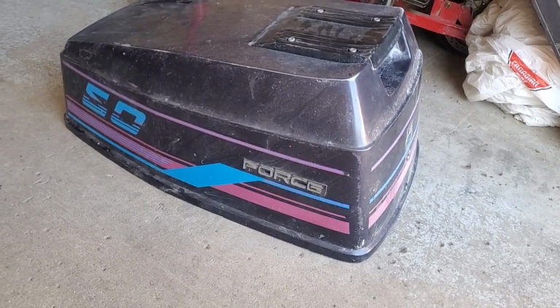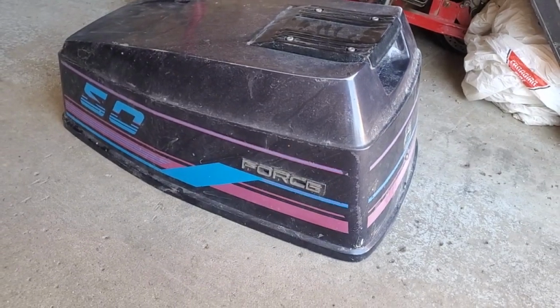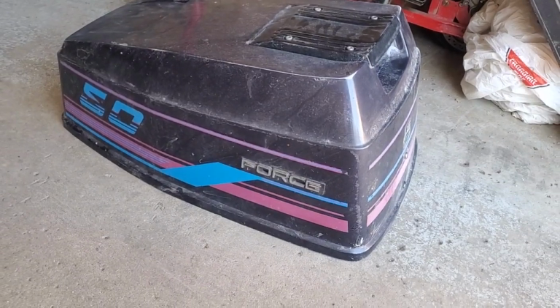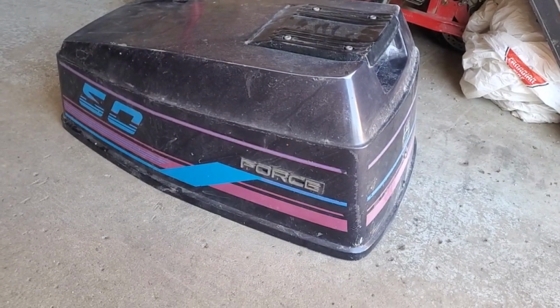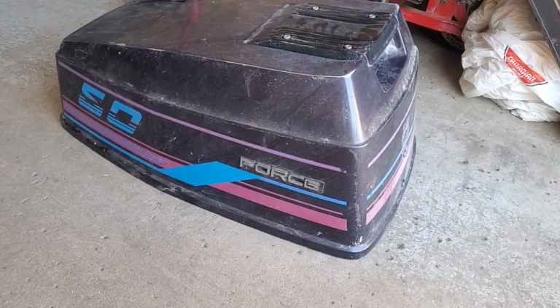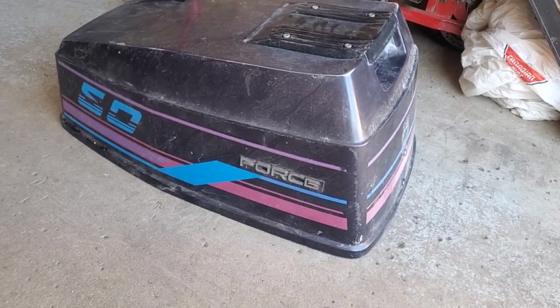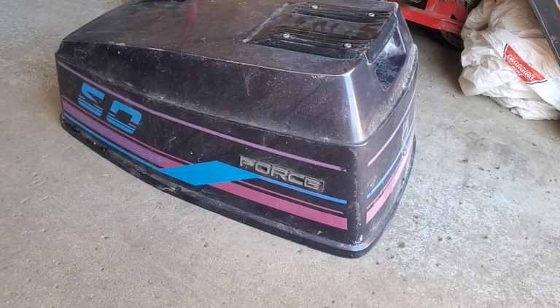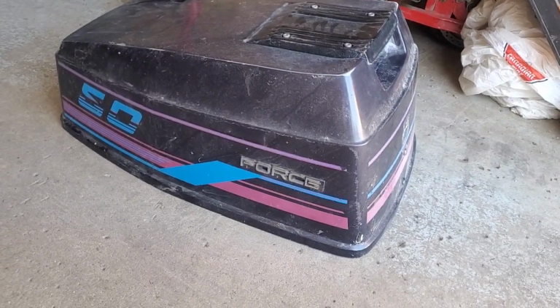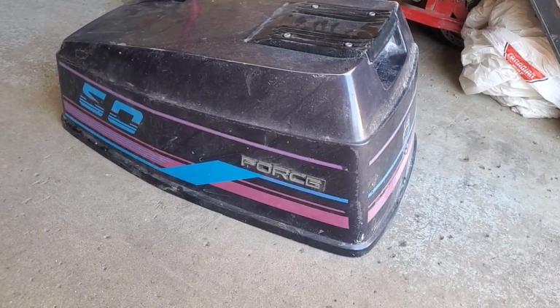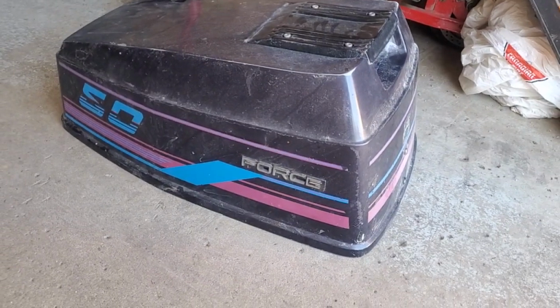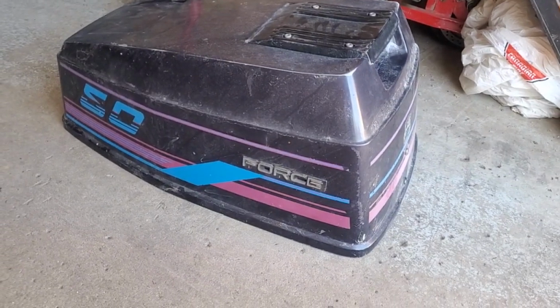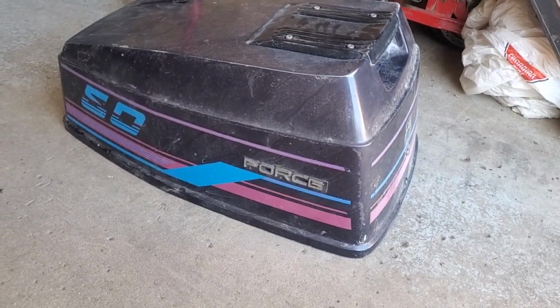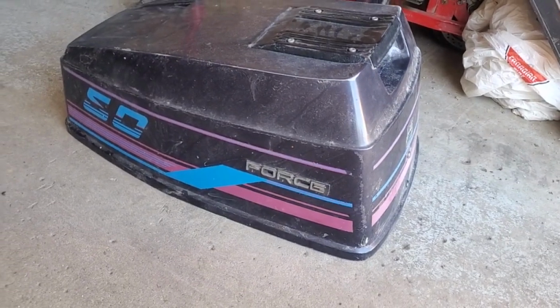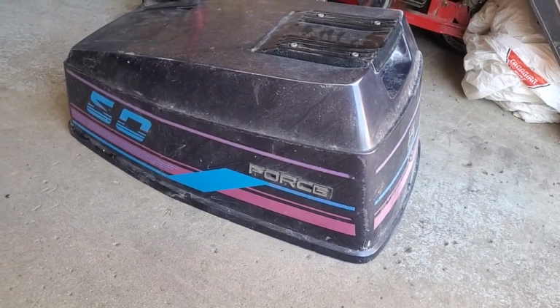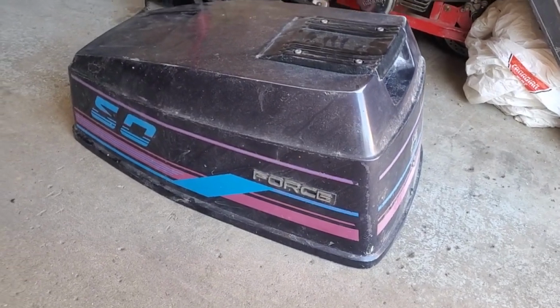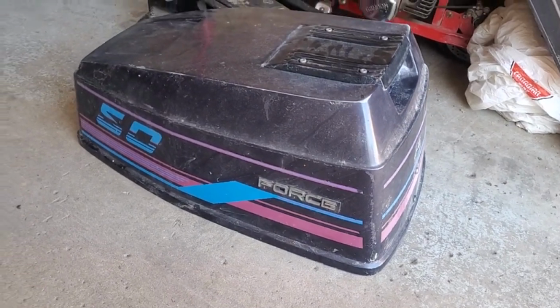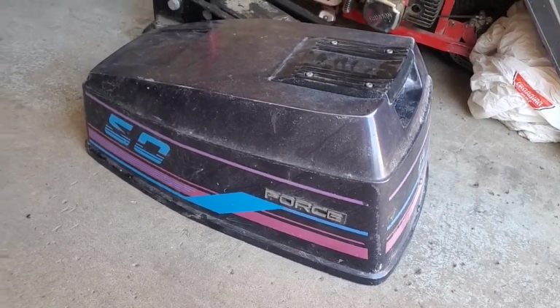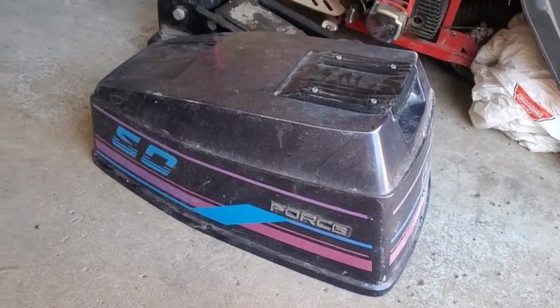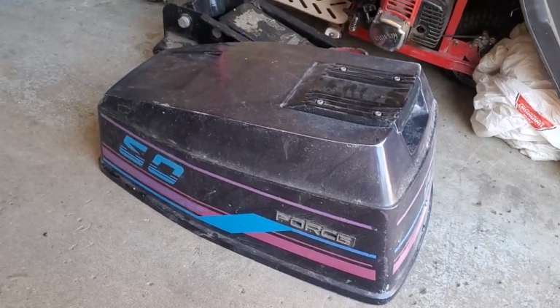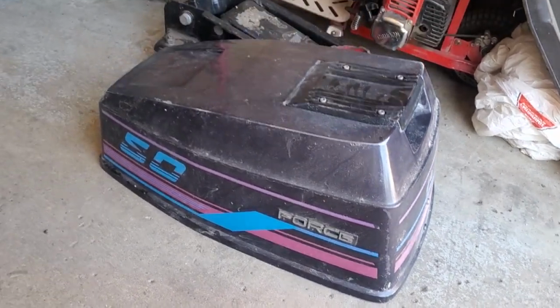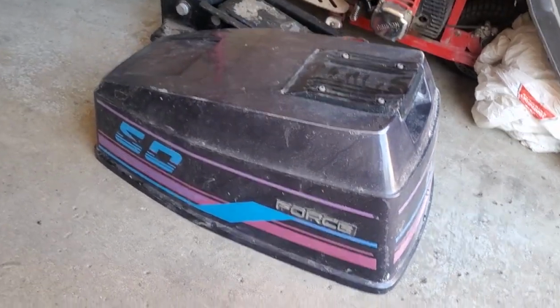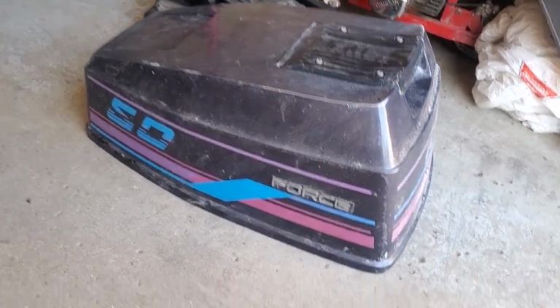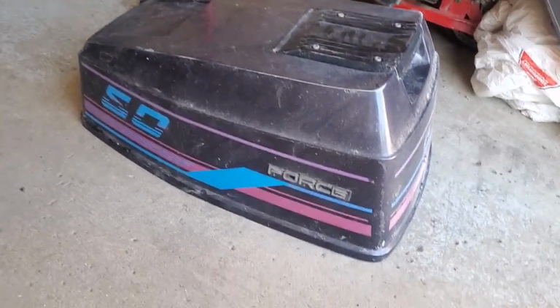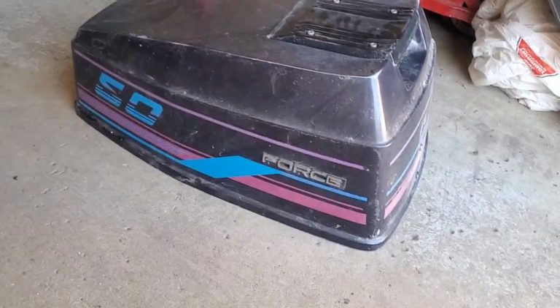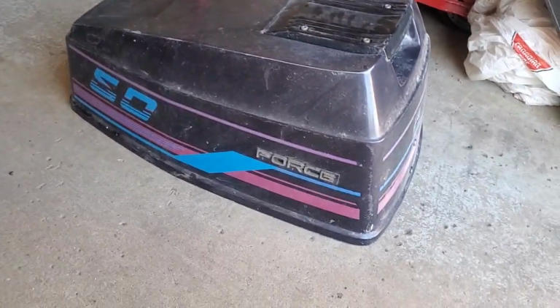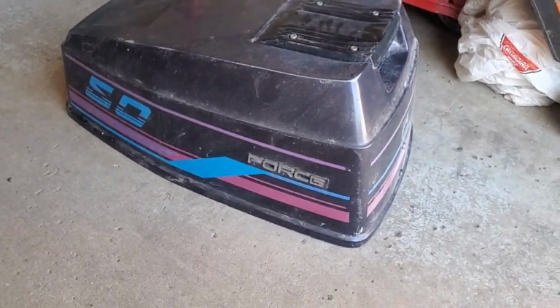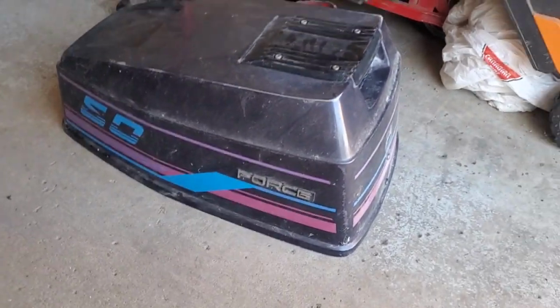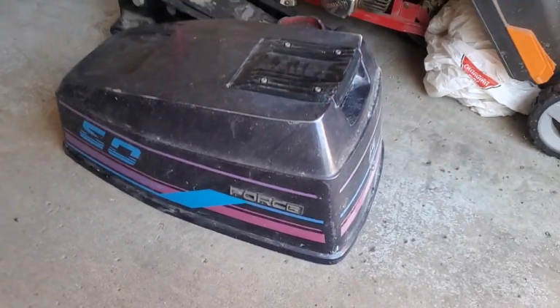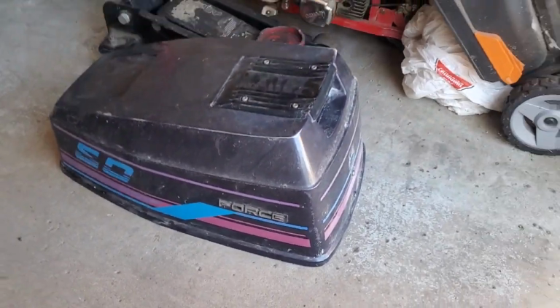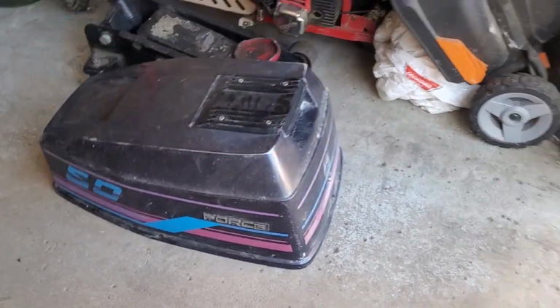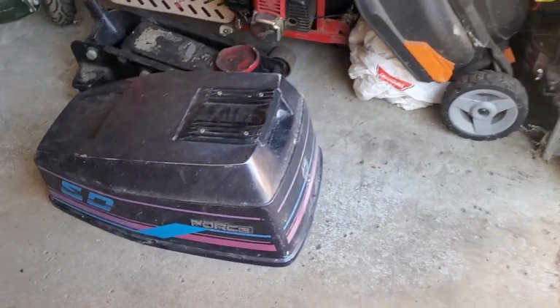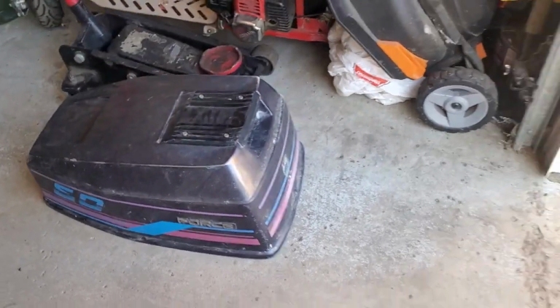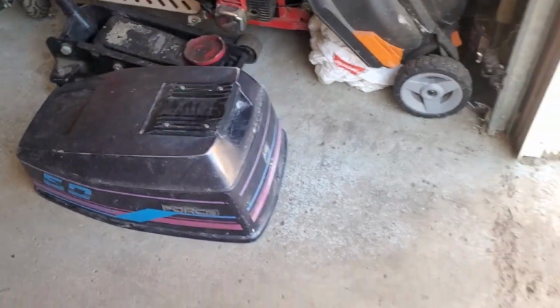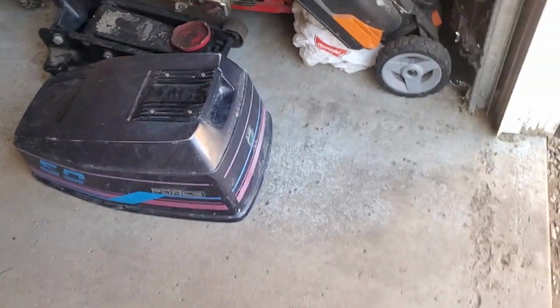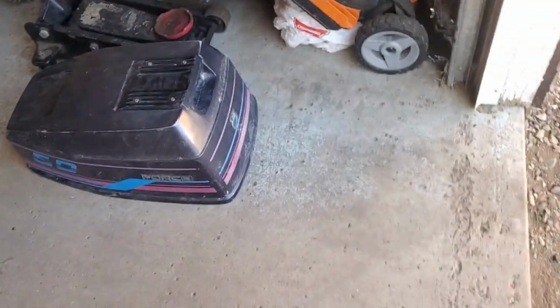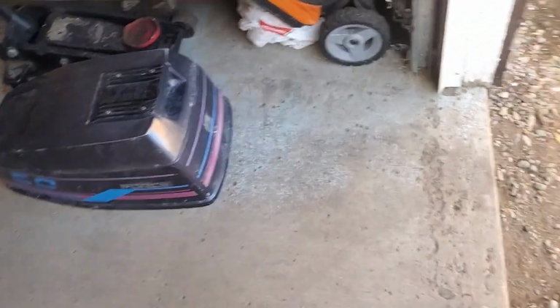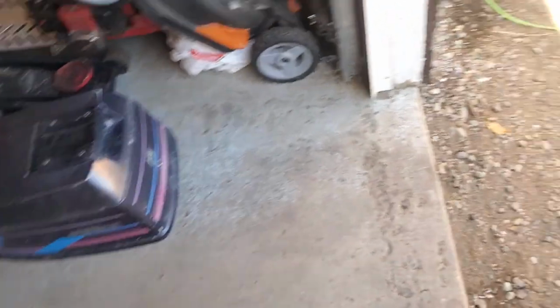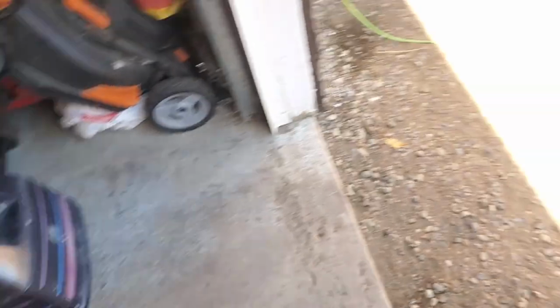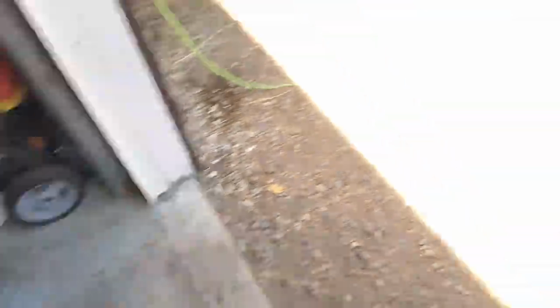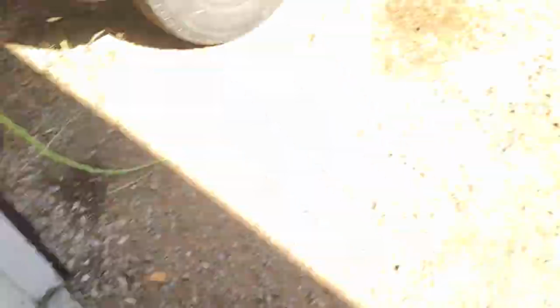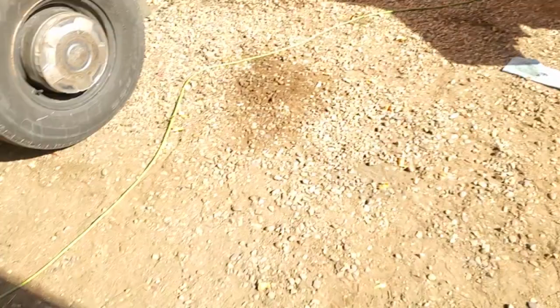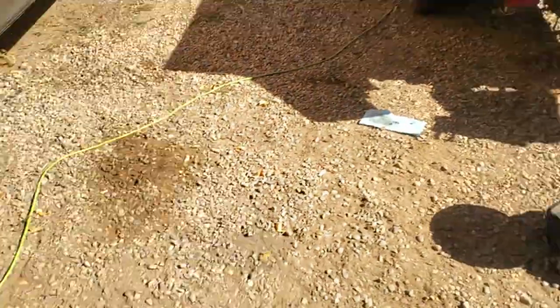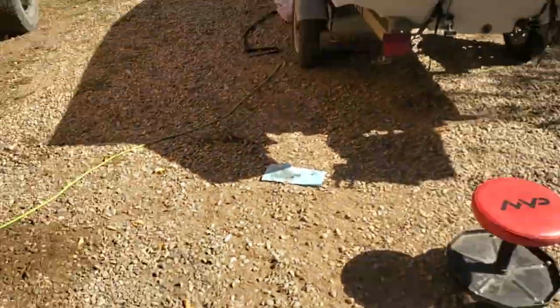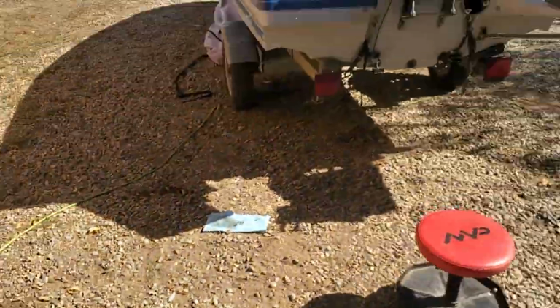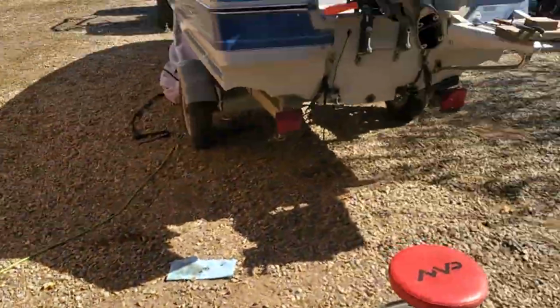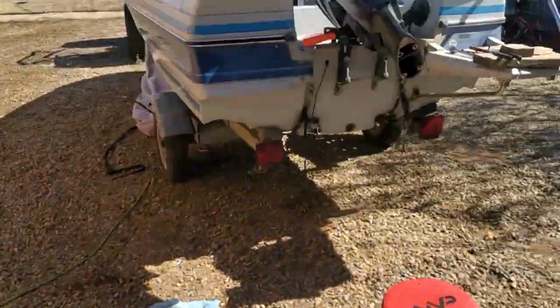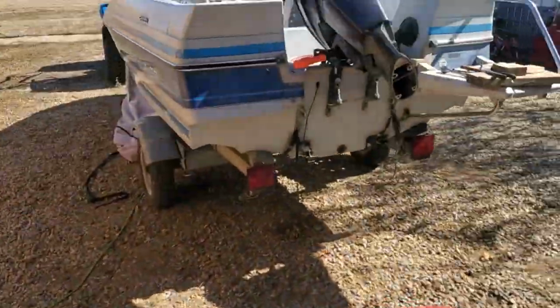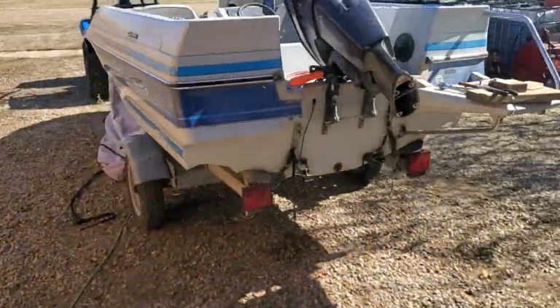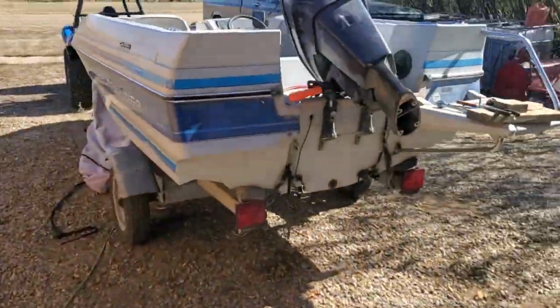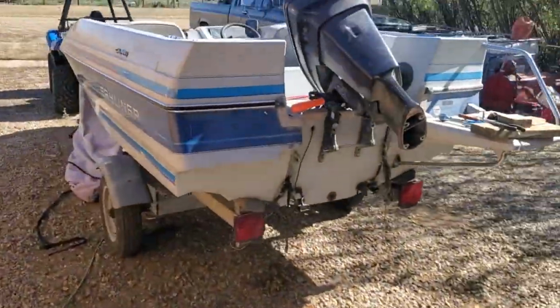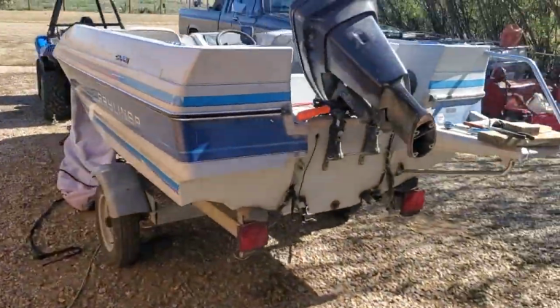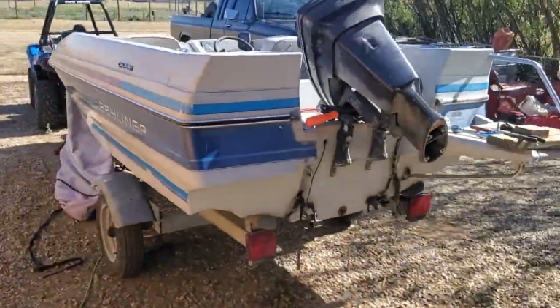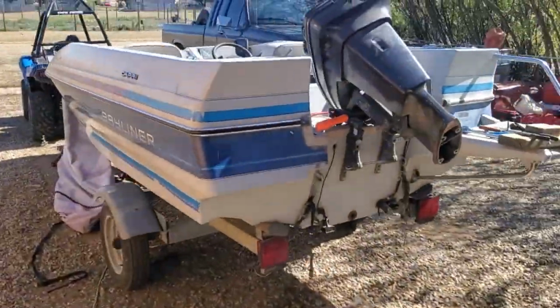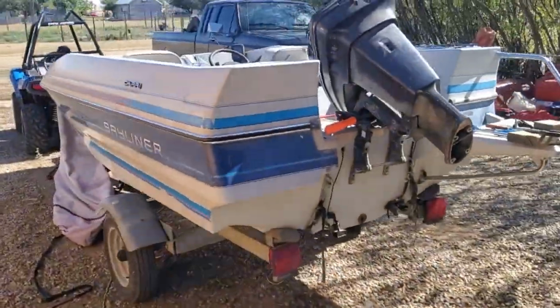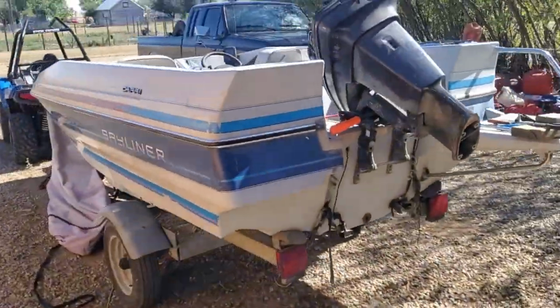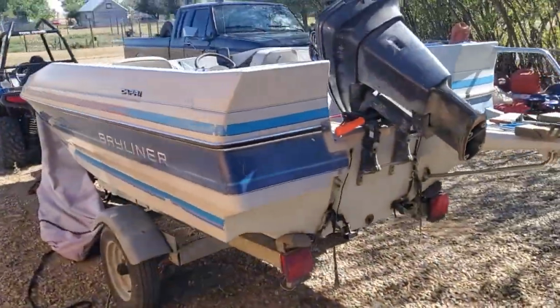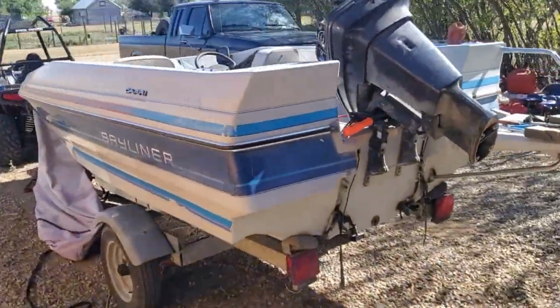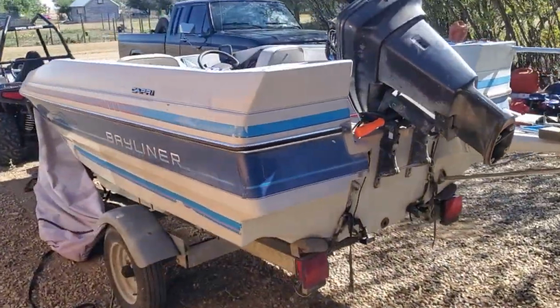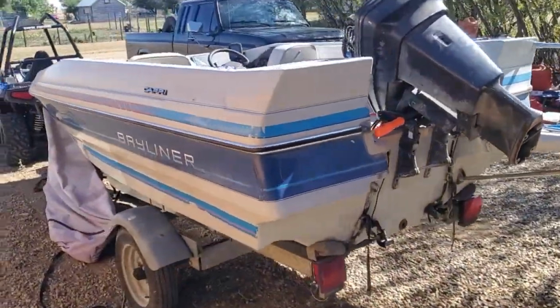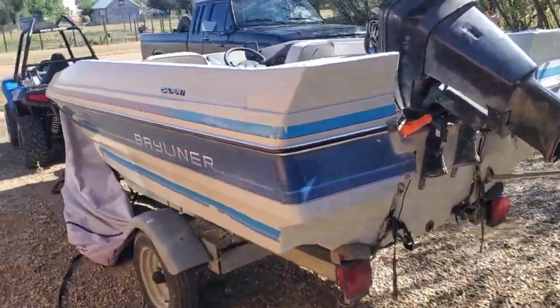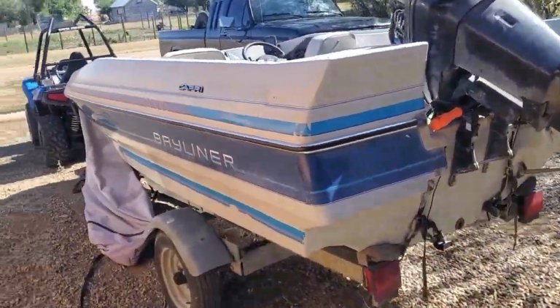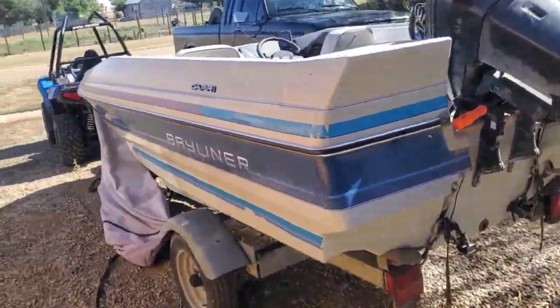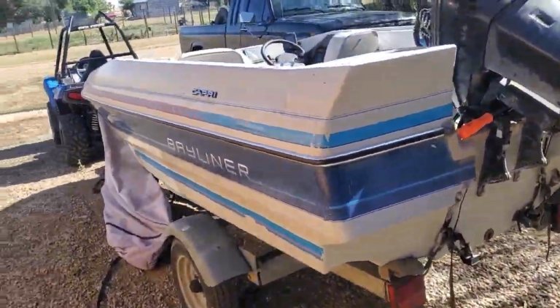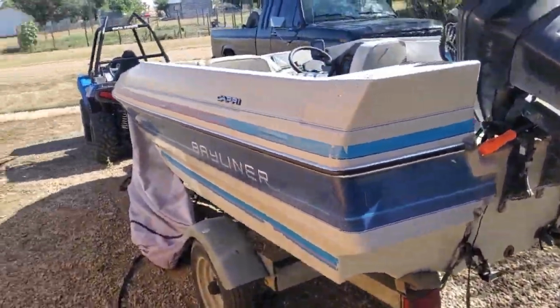Hey friends, today we are working on a good old Force 50 motor on a little Bayliner Capri.